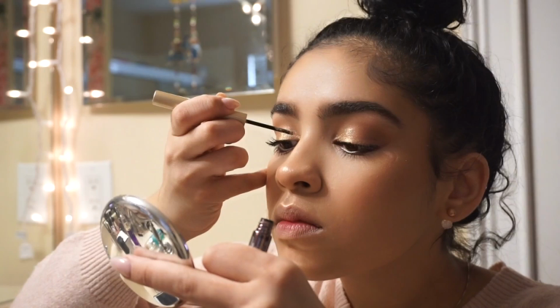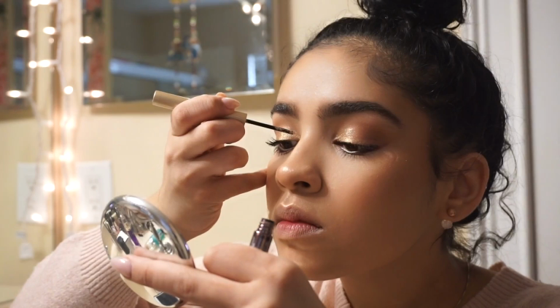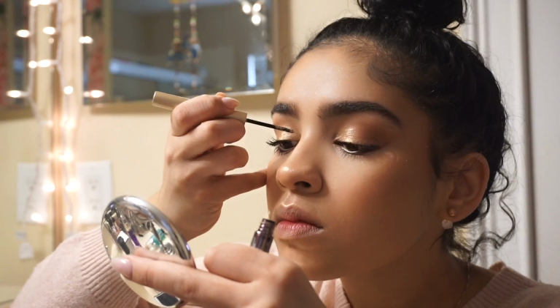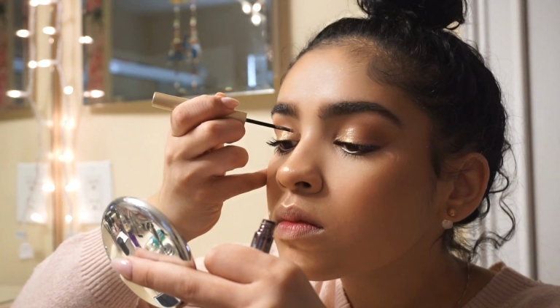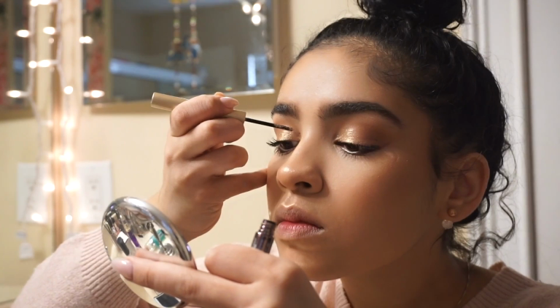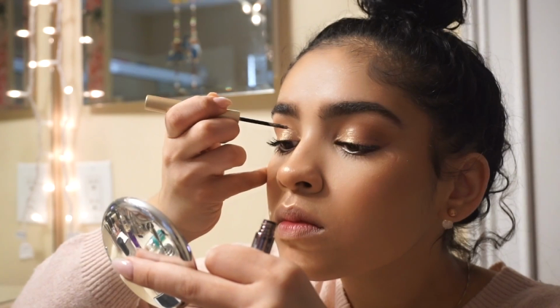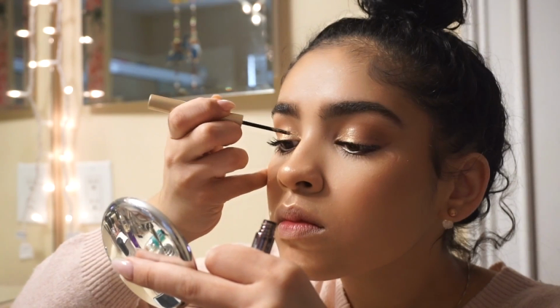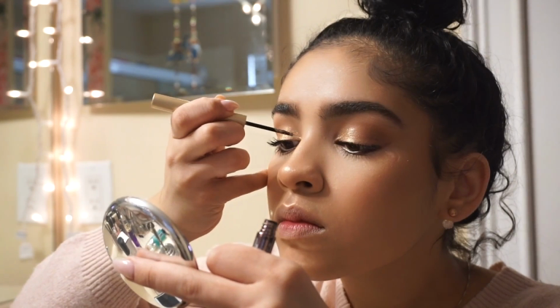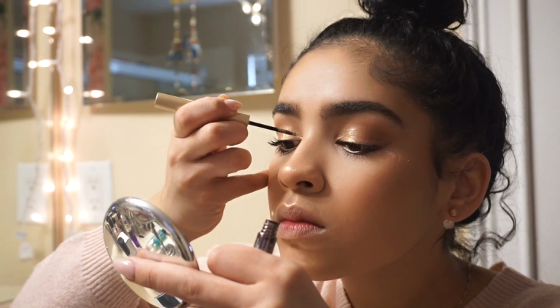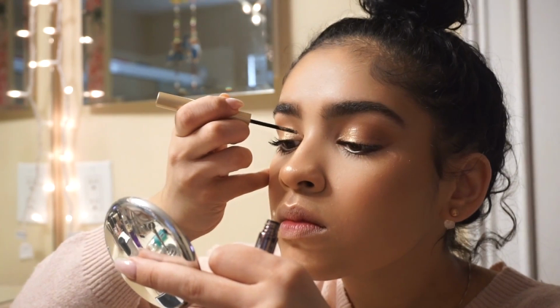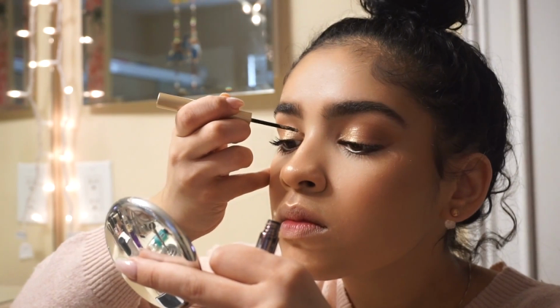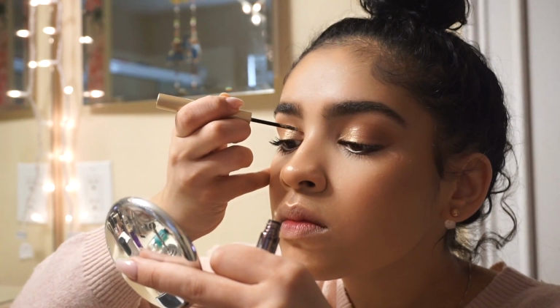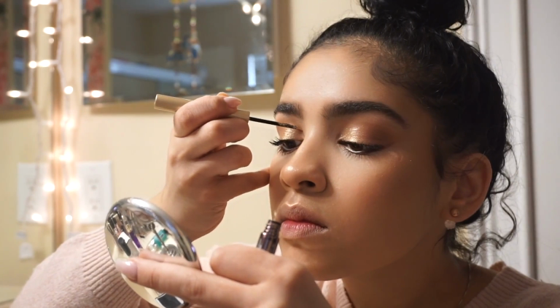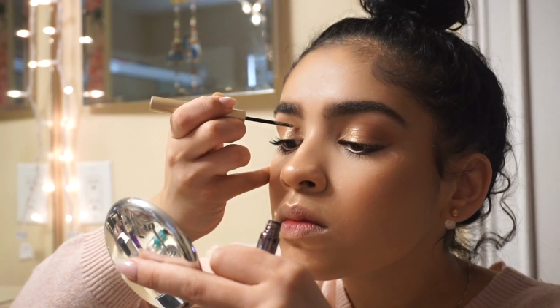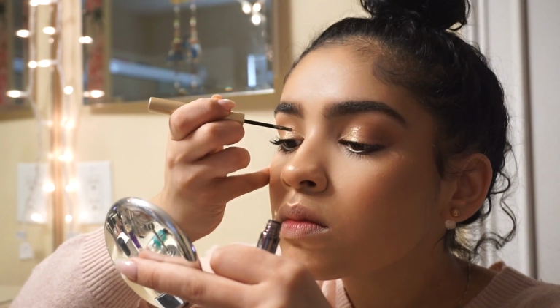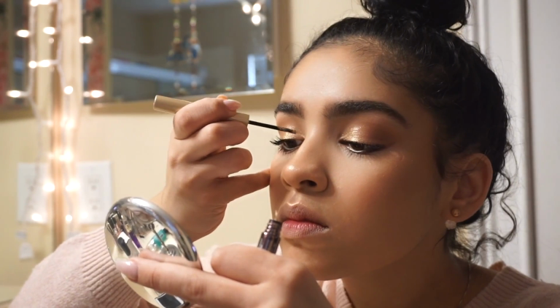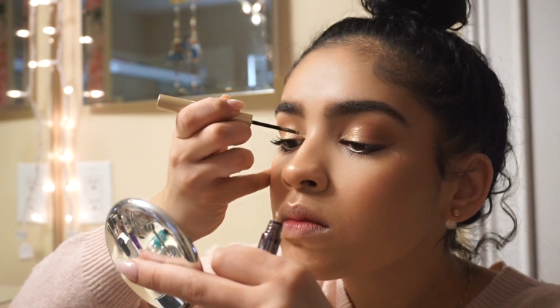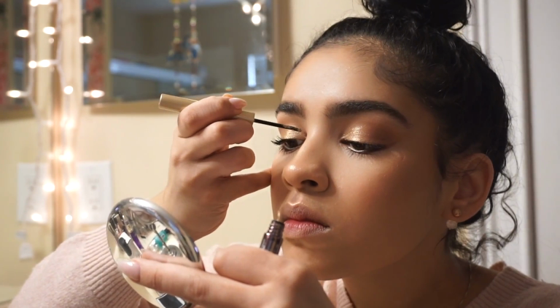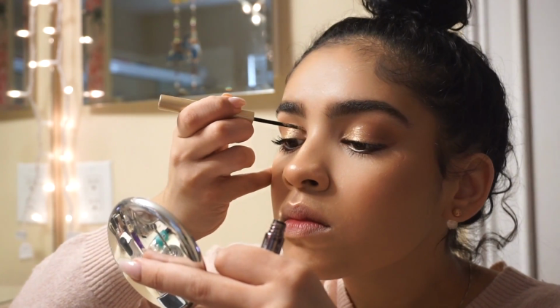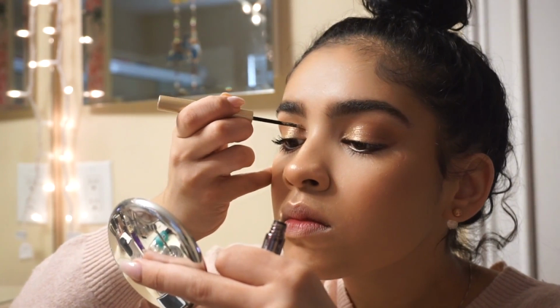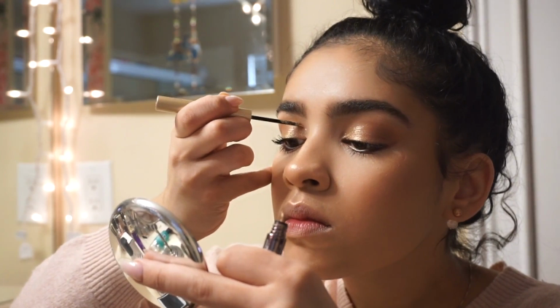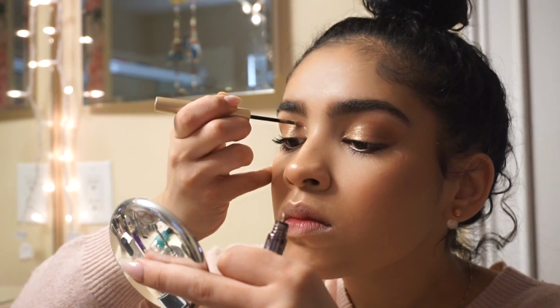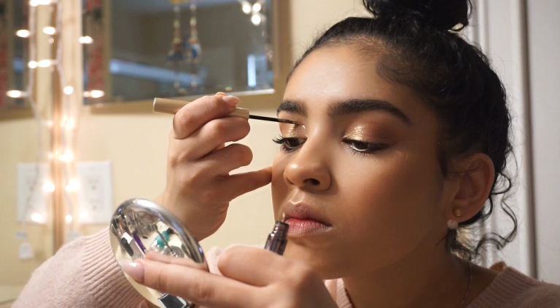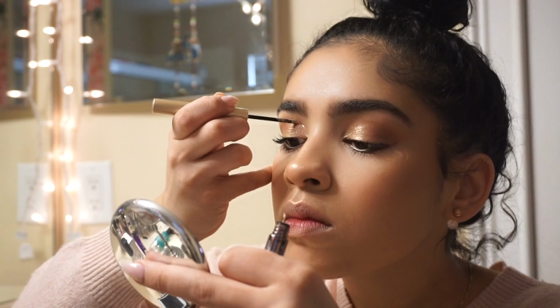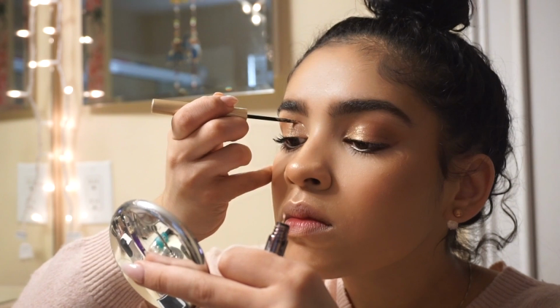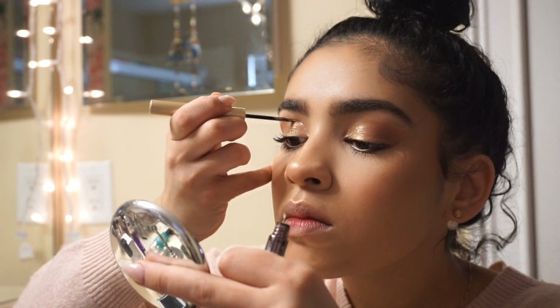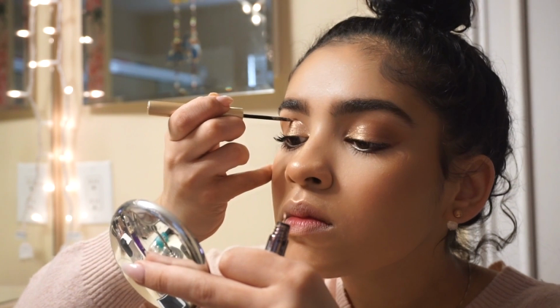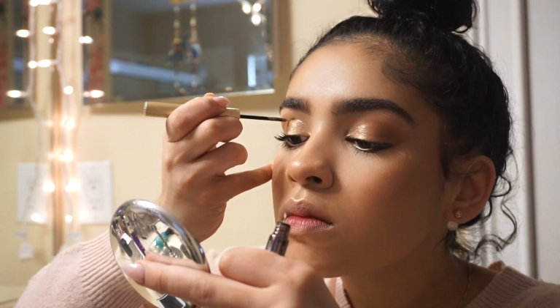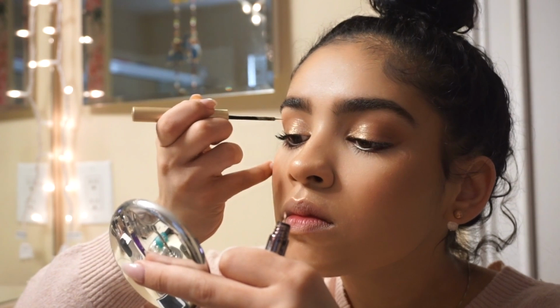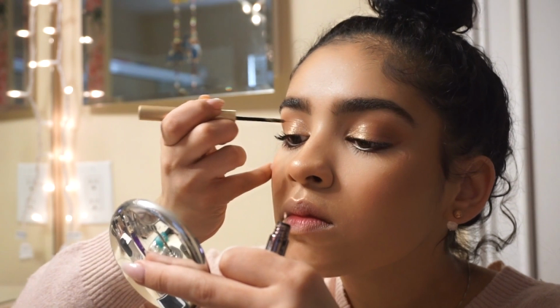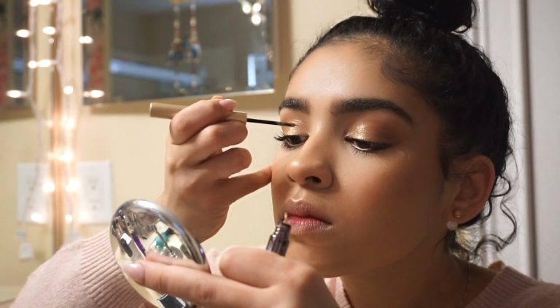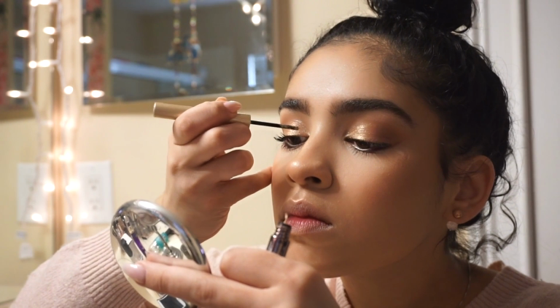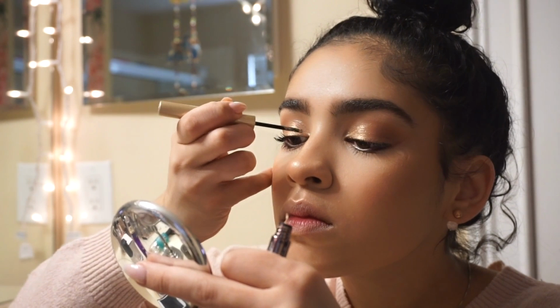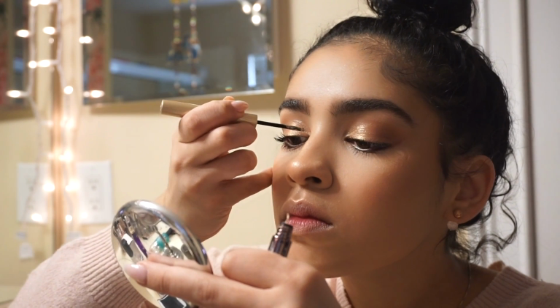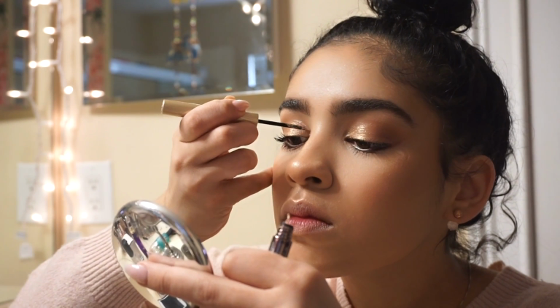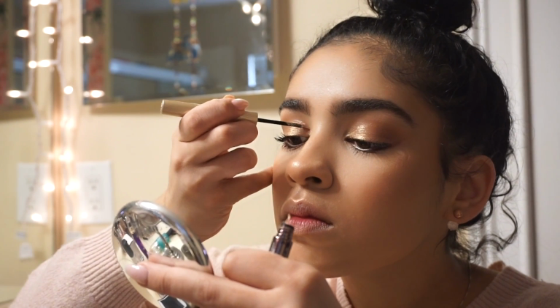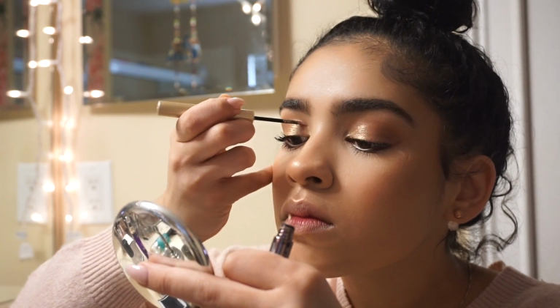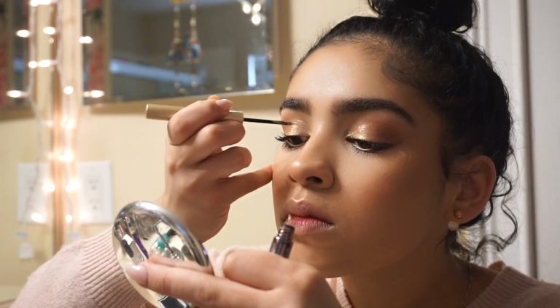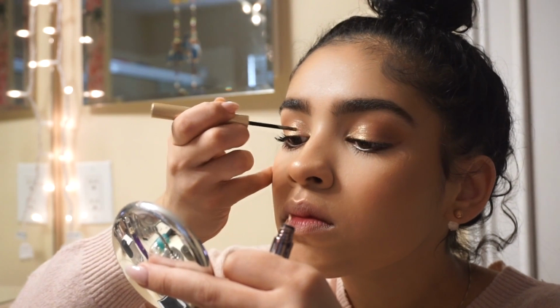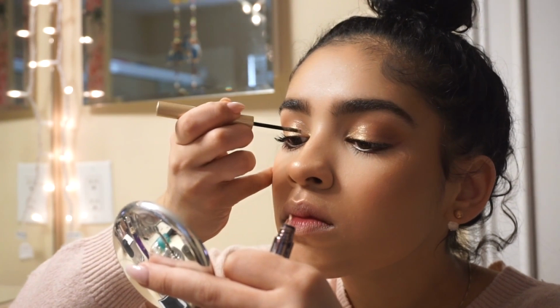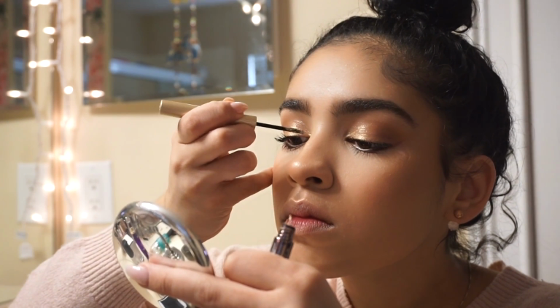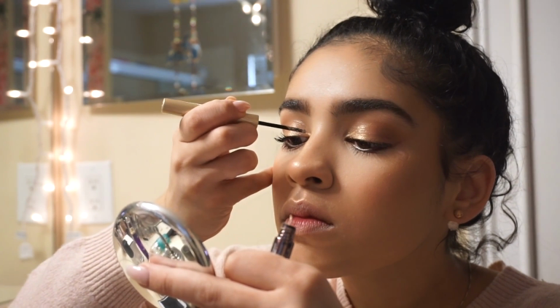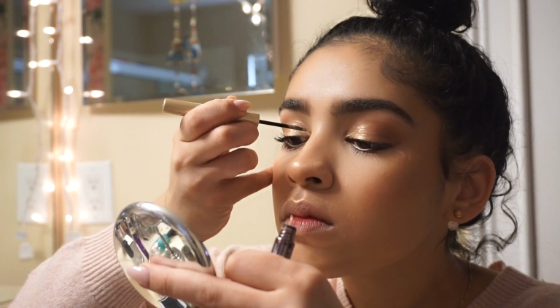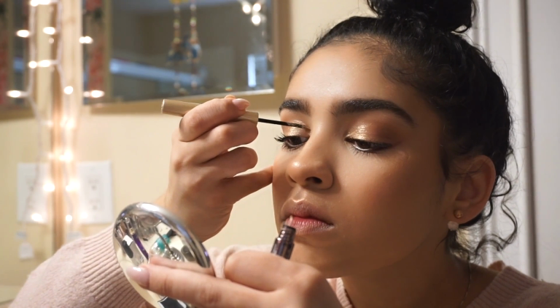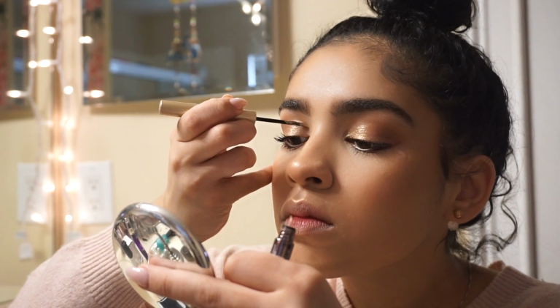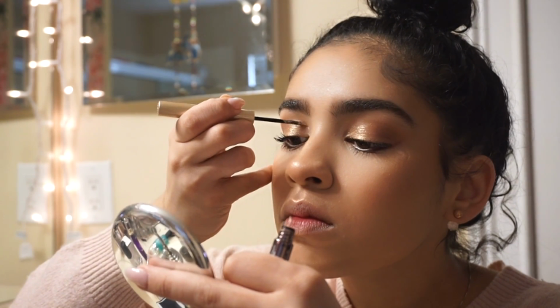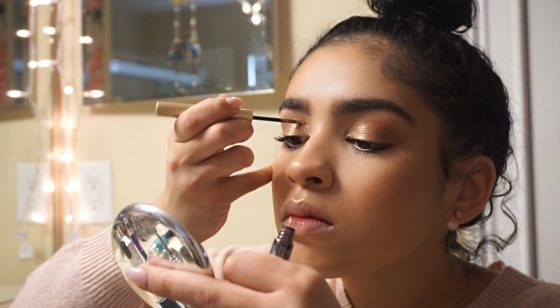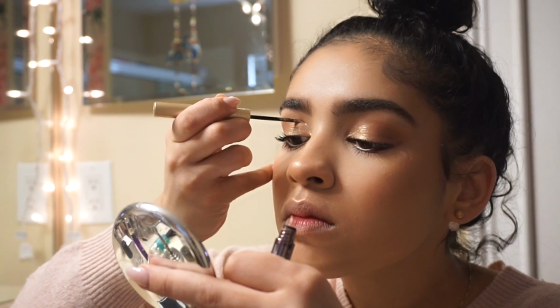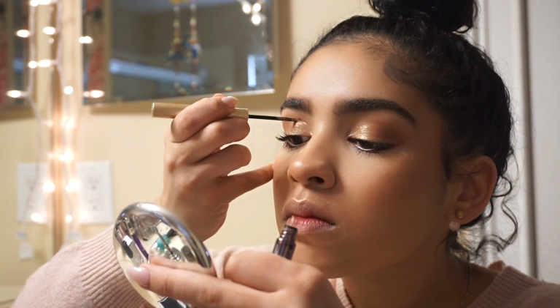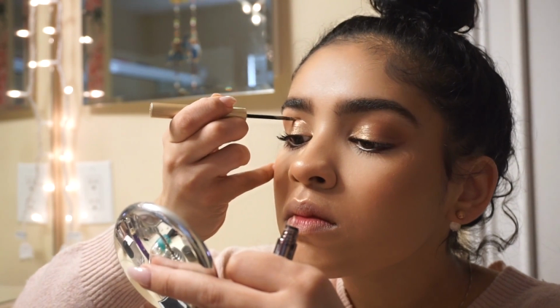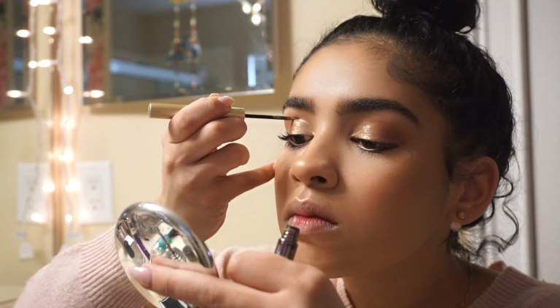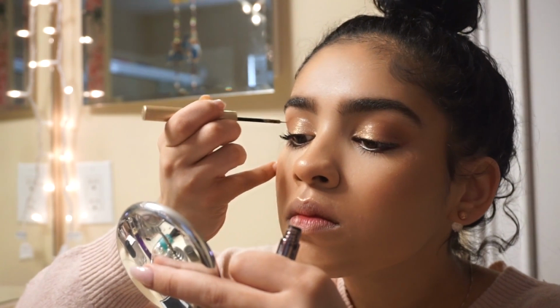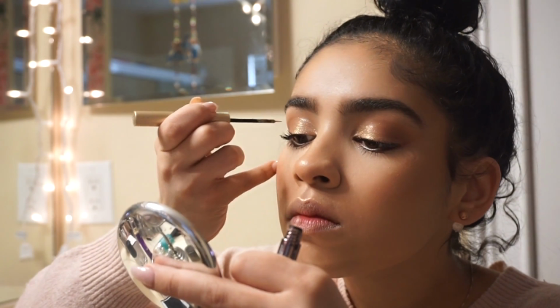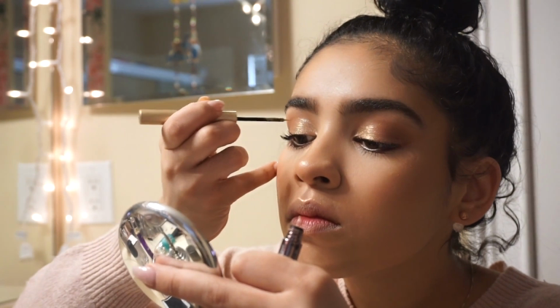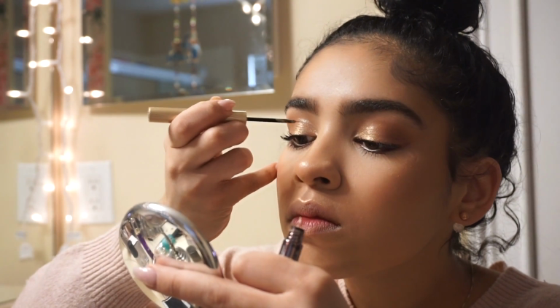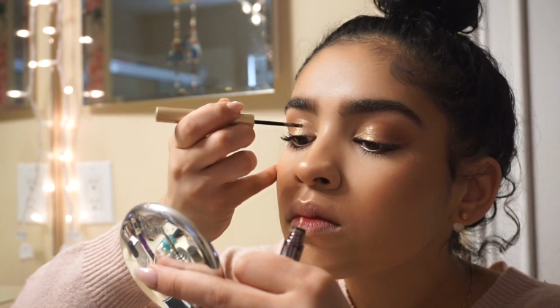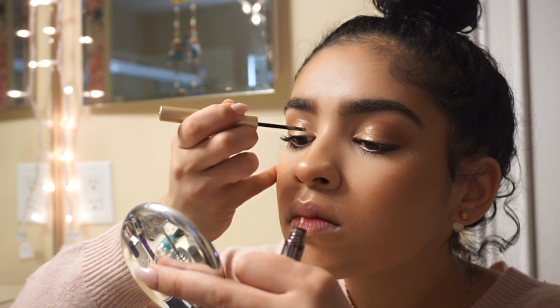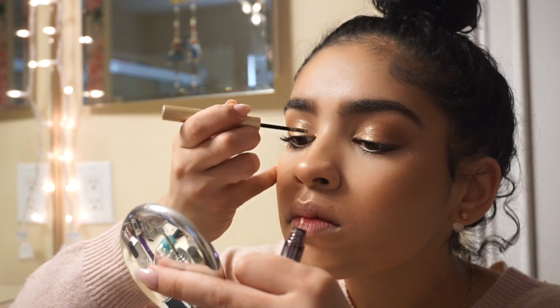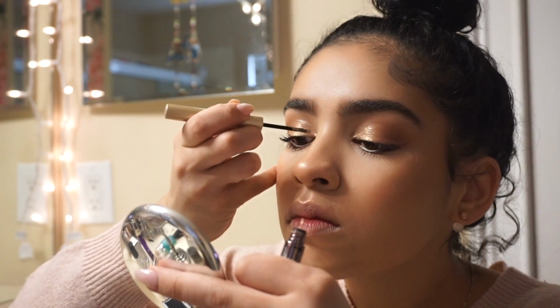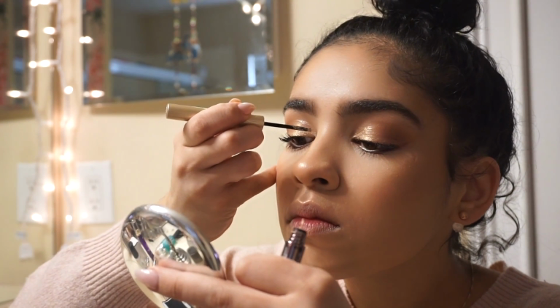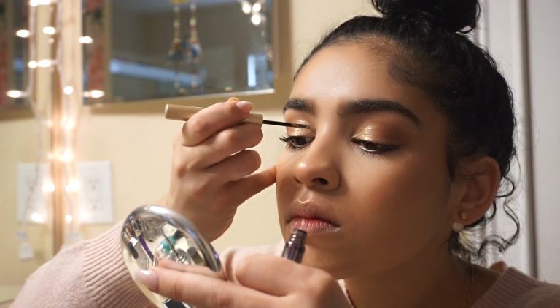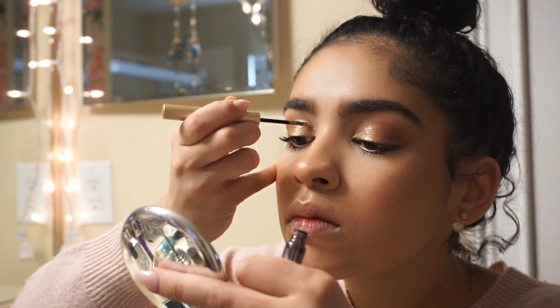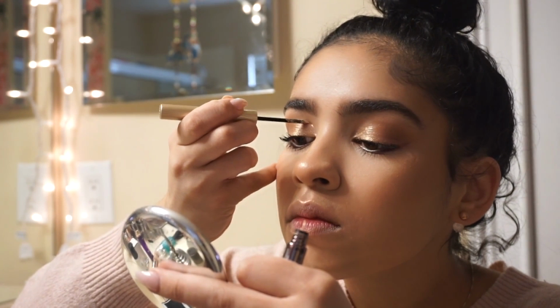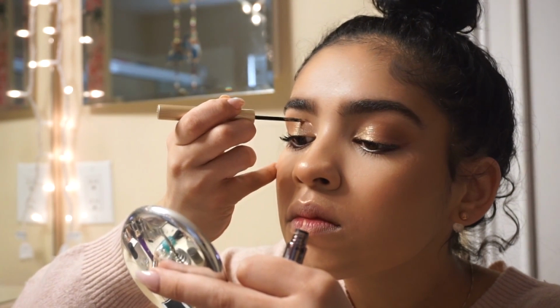Now I'm going to use the Urban Decay Razor Sharp eyeliner in the shade Space Cowboy and cut my crease with it.